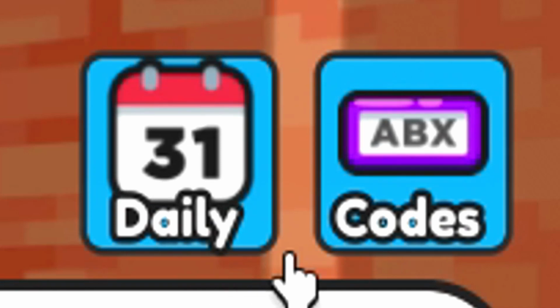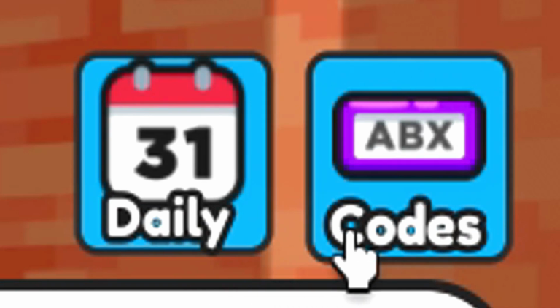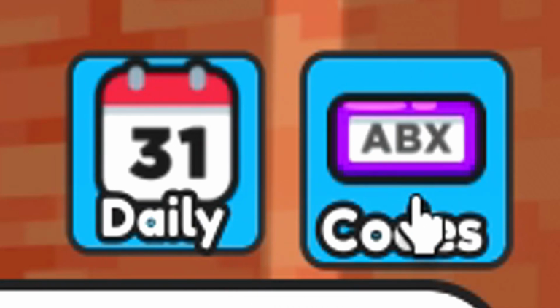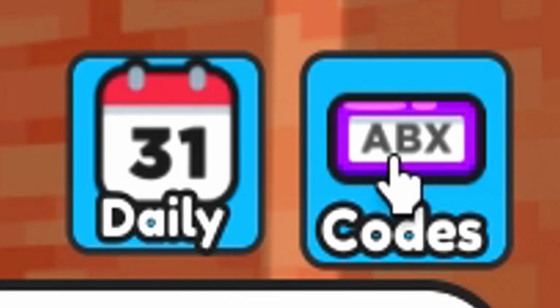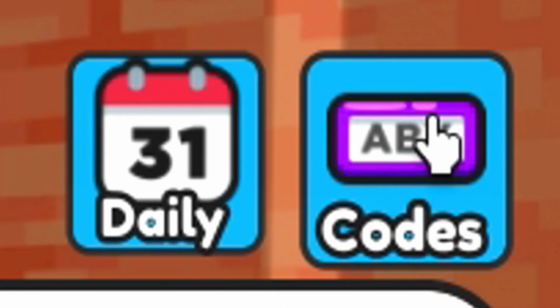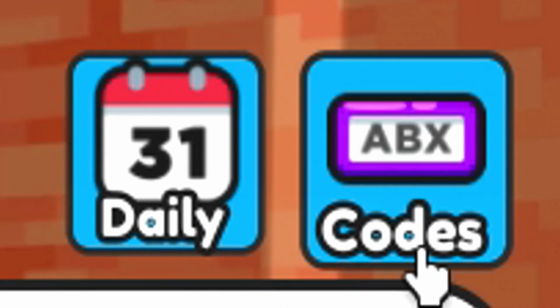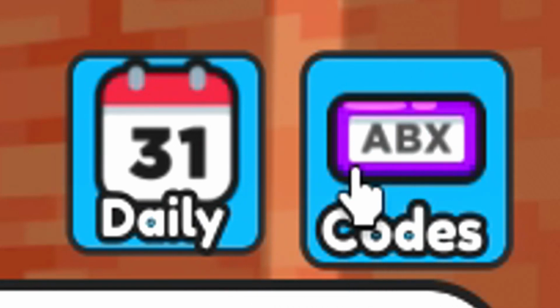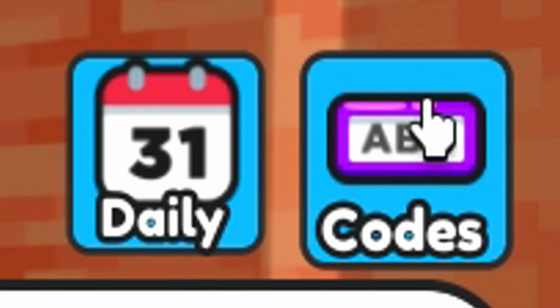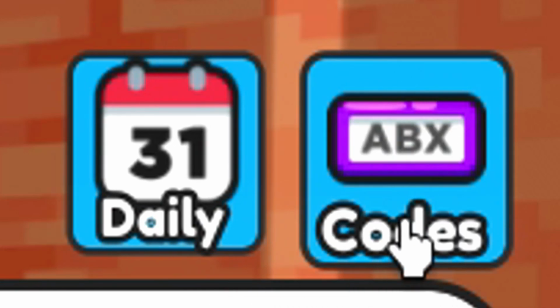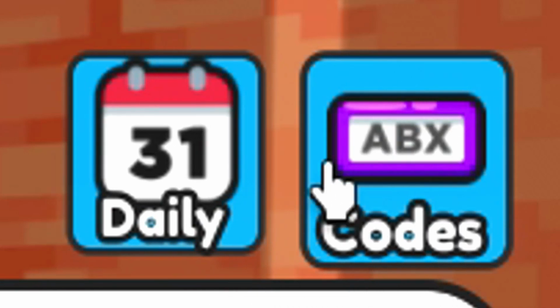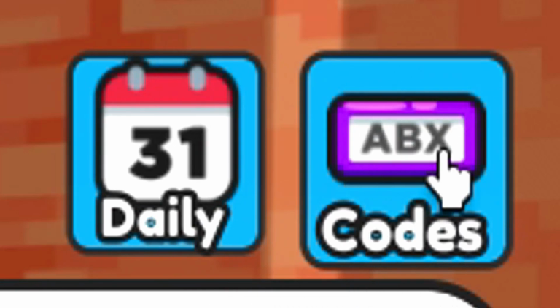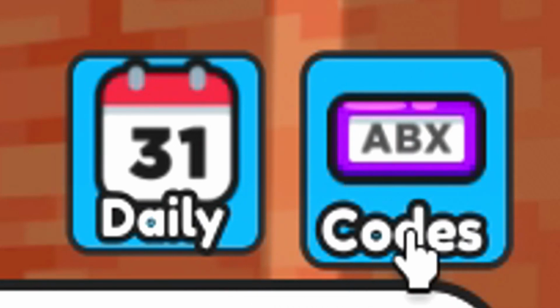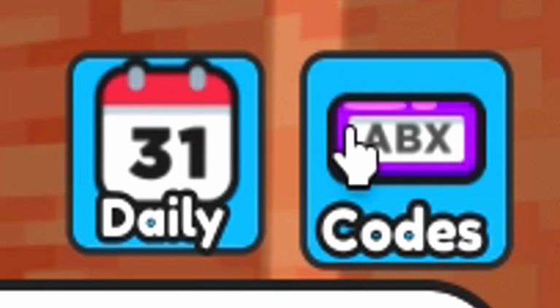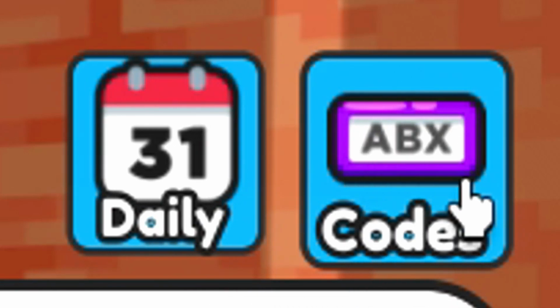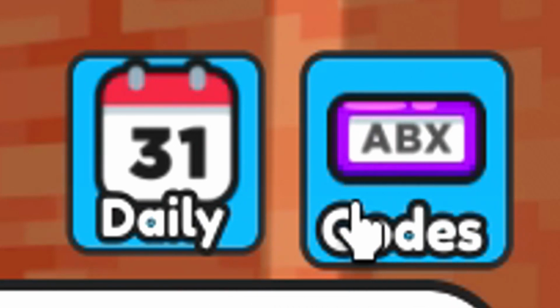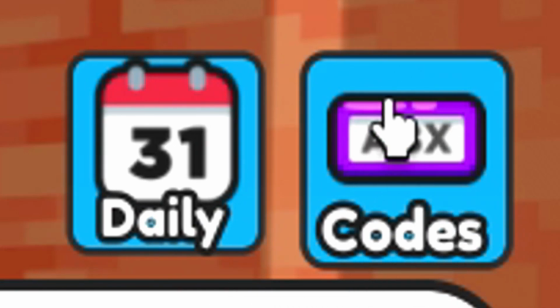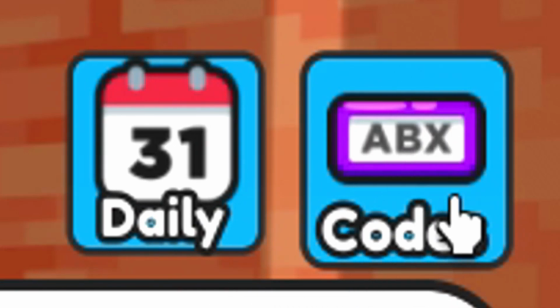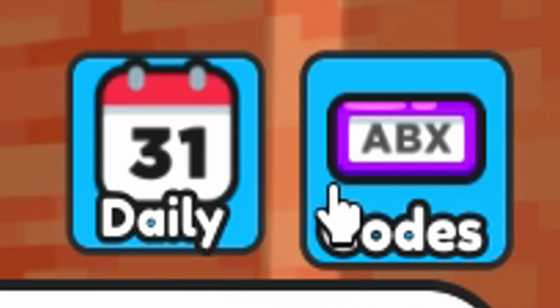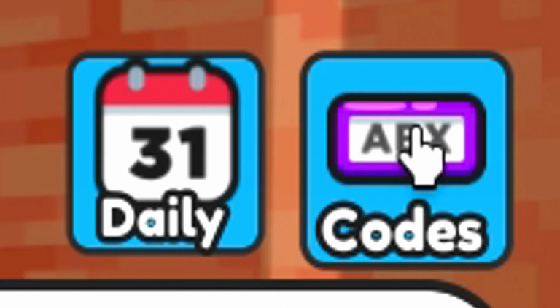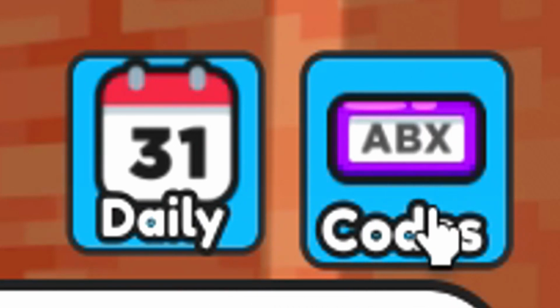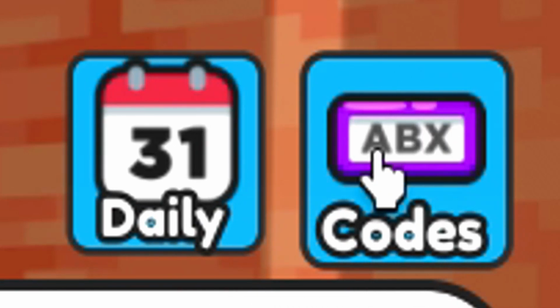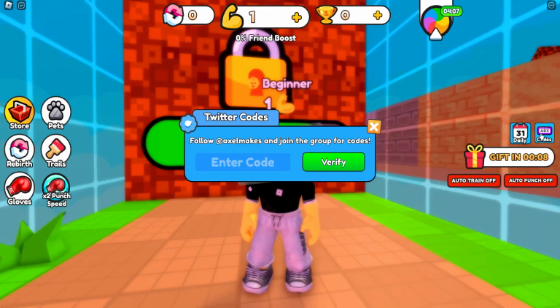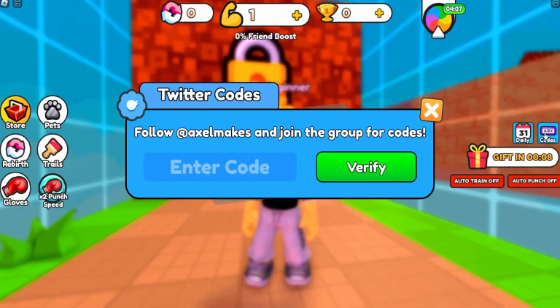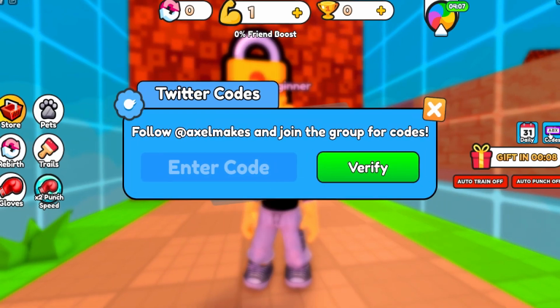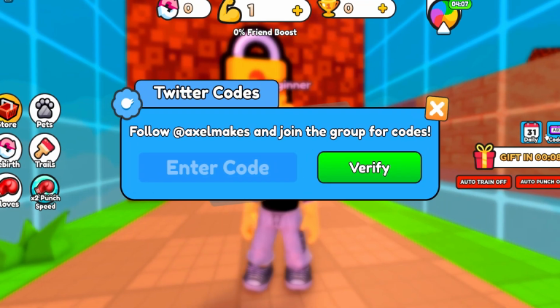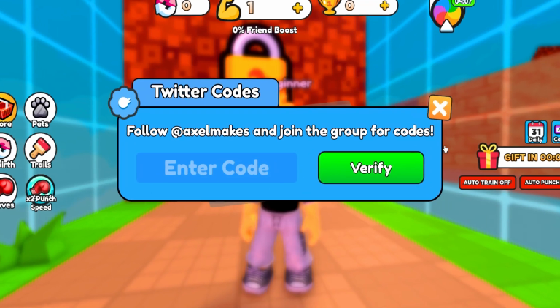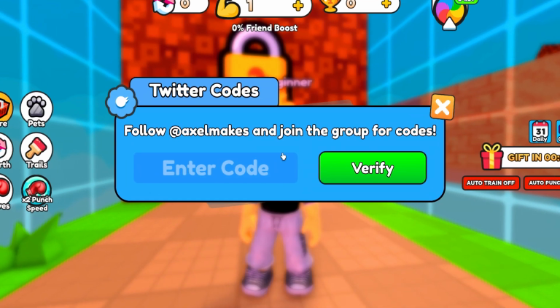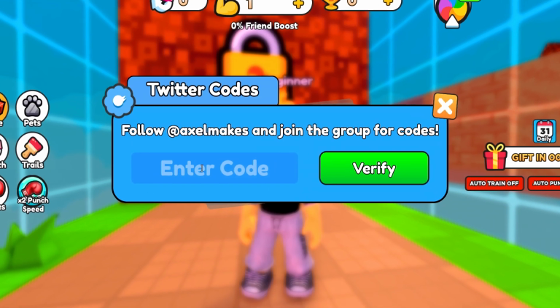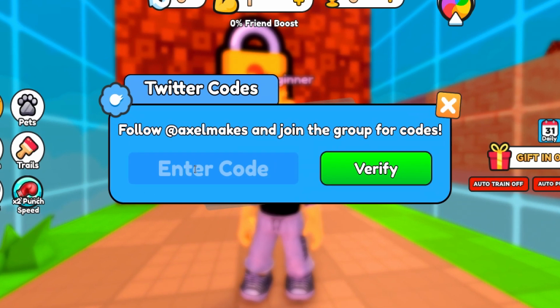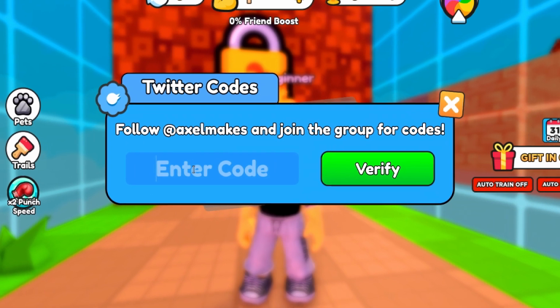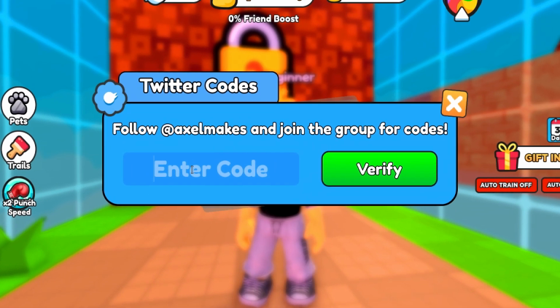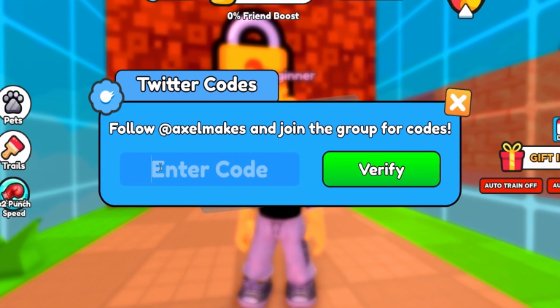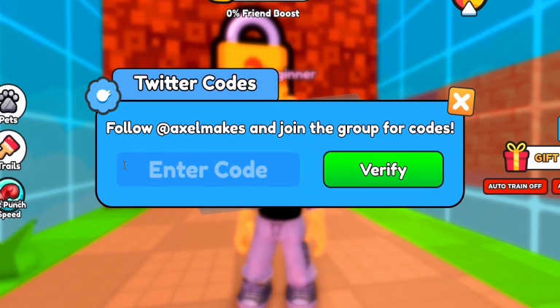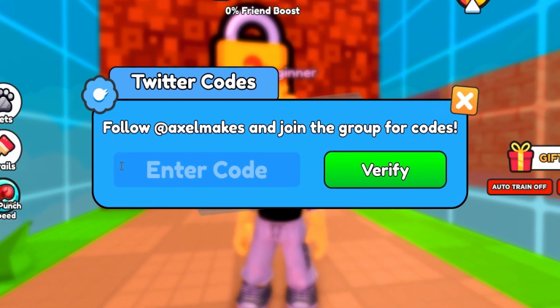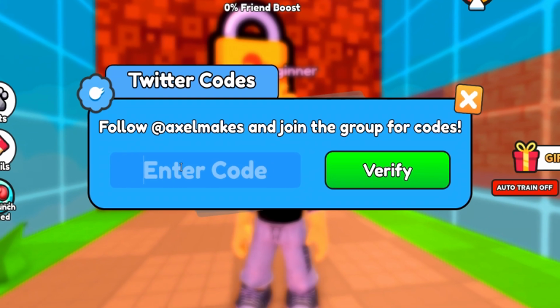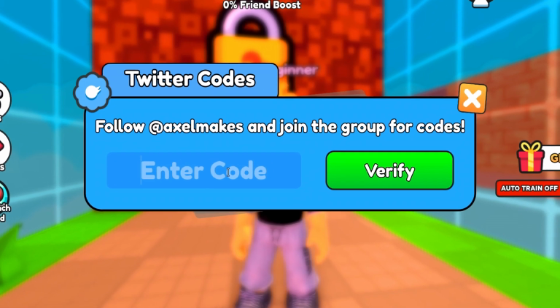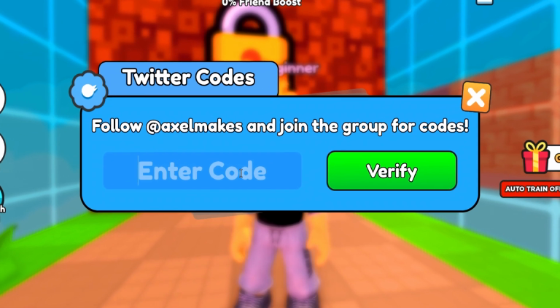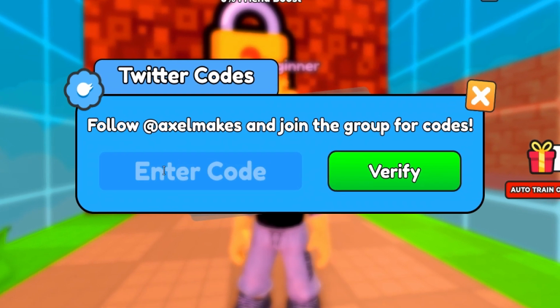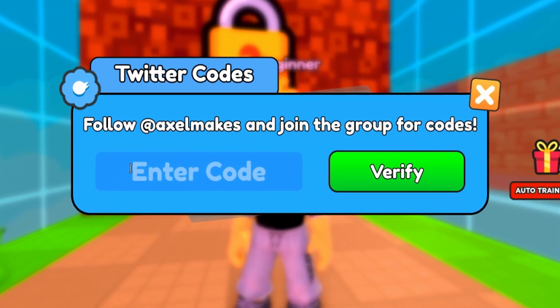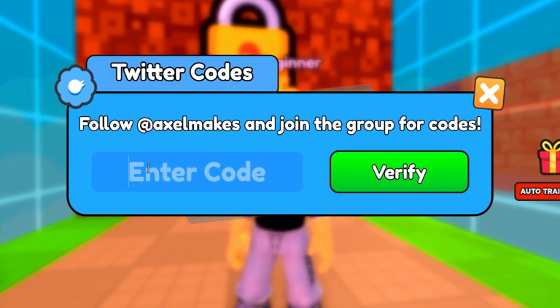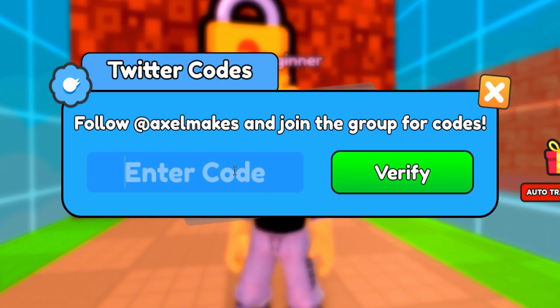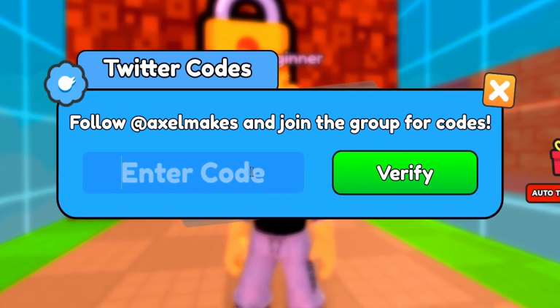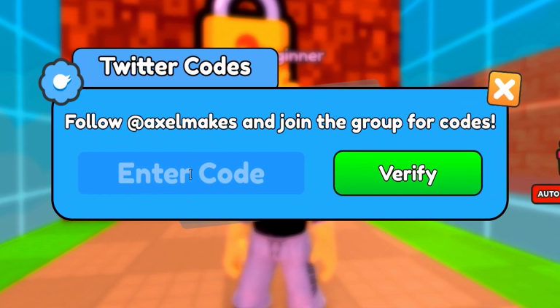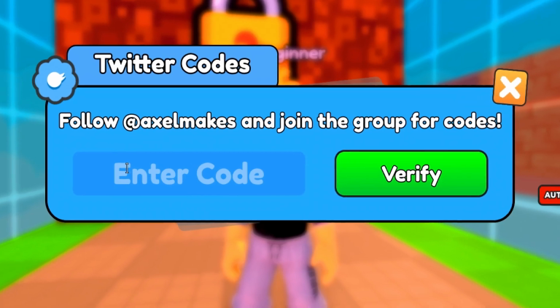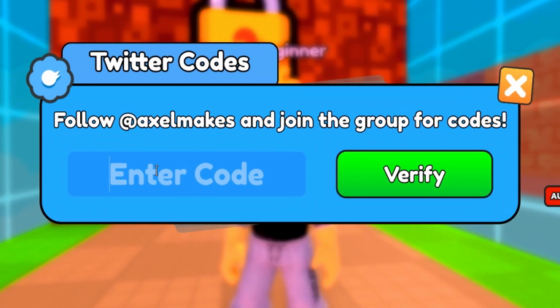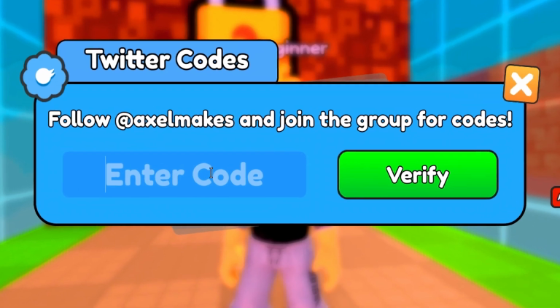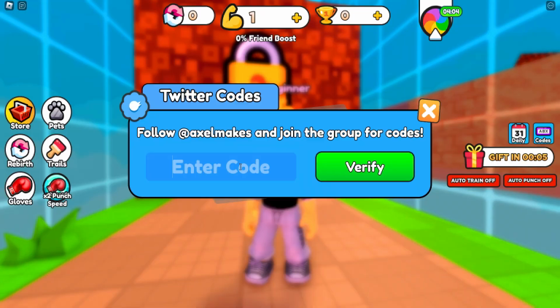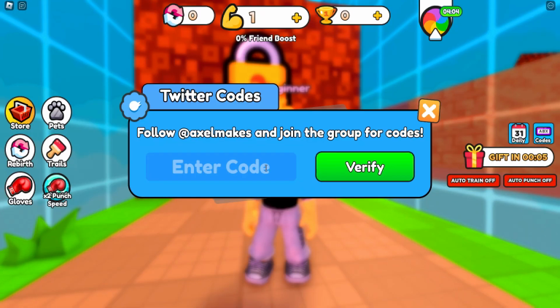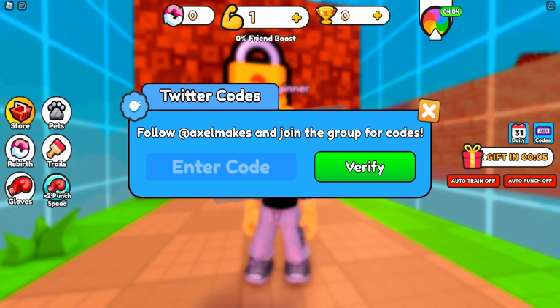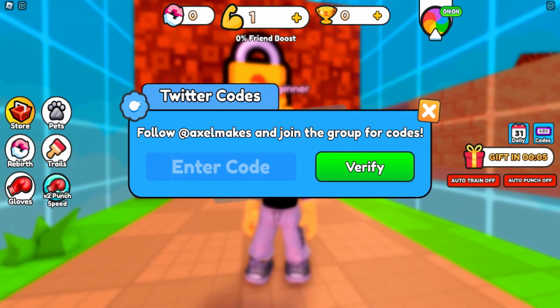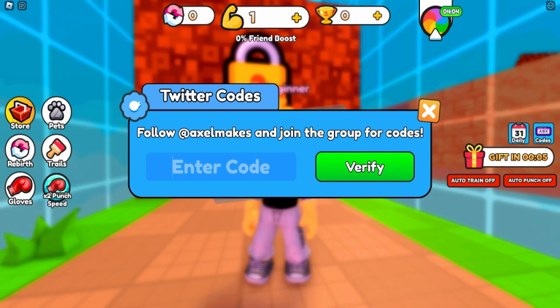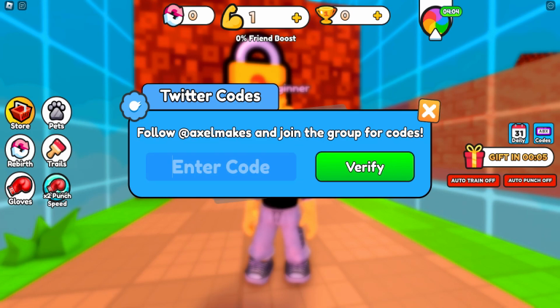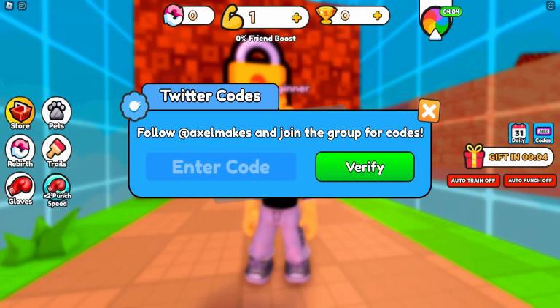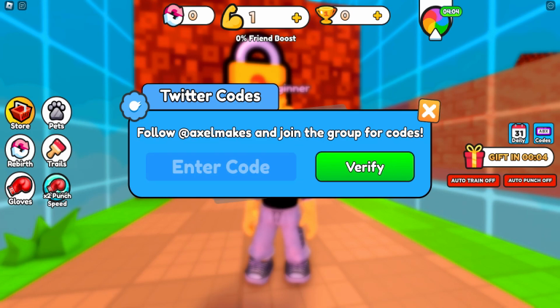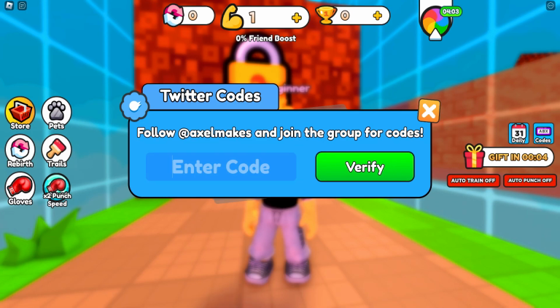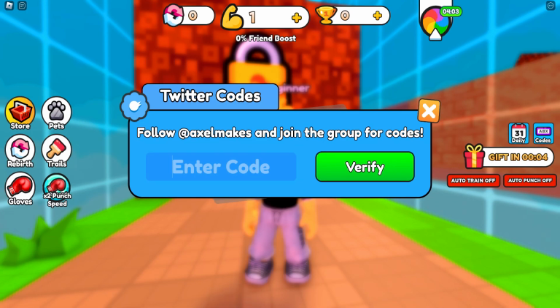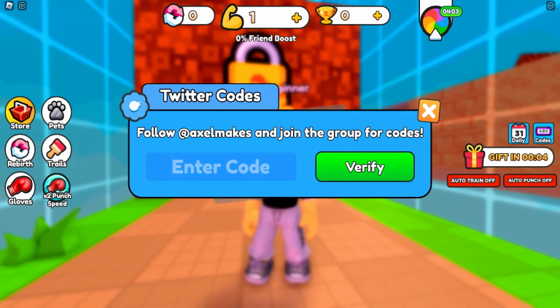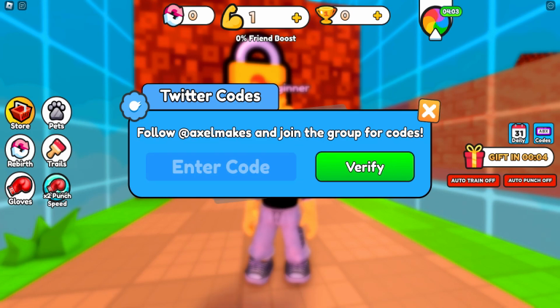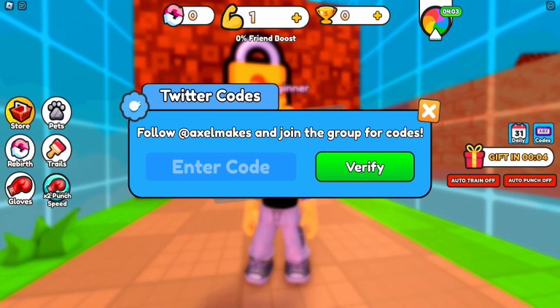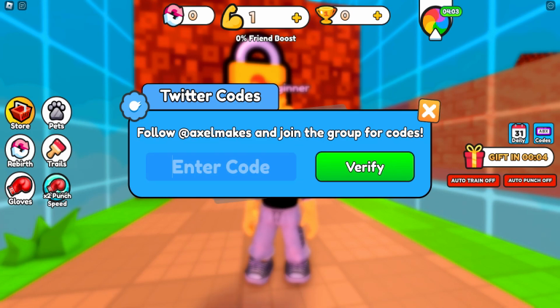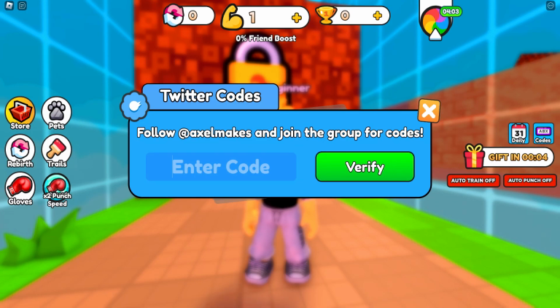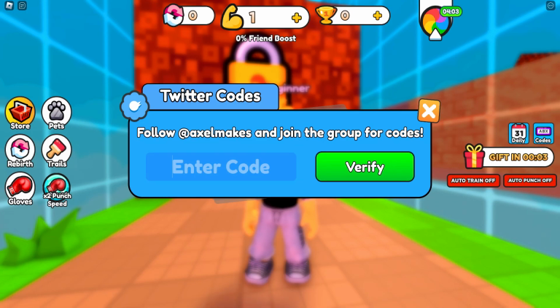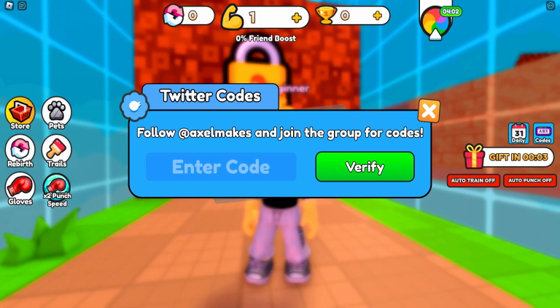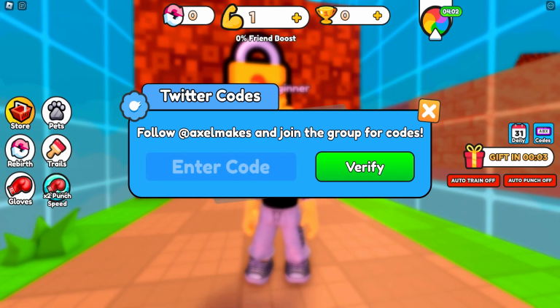To redeem the codes we have to click here, write the codes that I am going to tell you in this box. These are the codes that are active in the game.